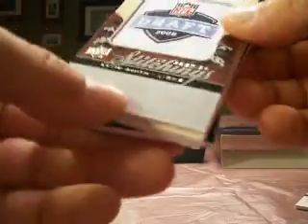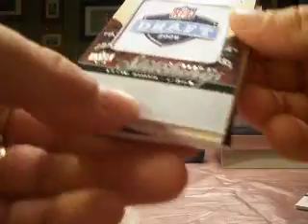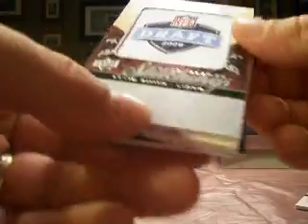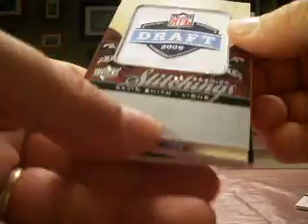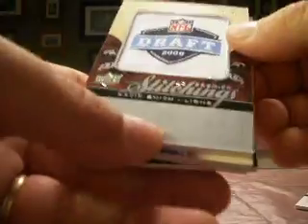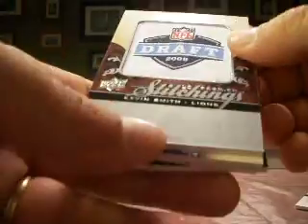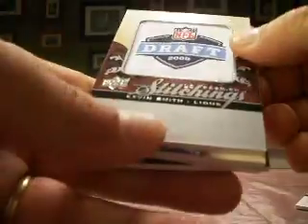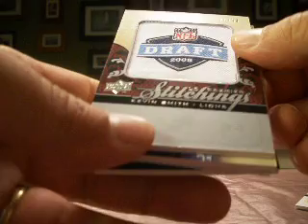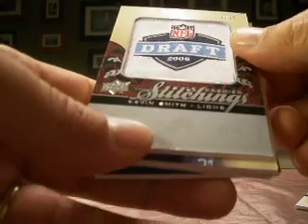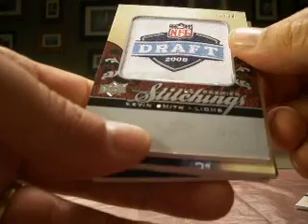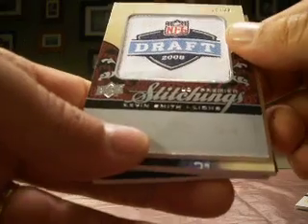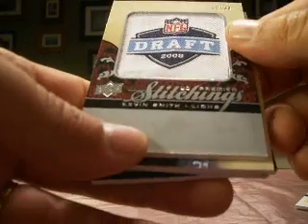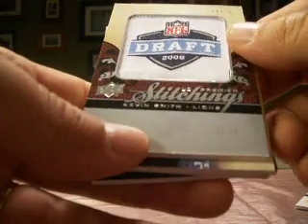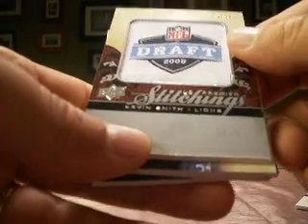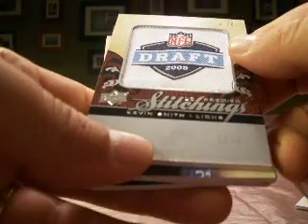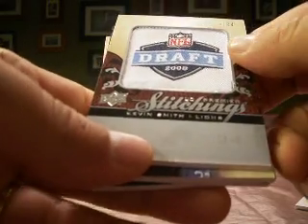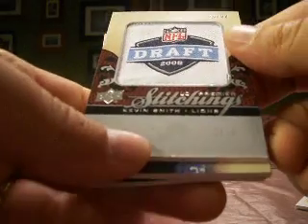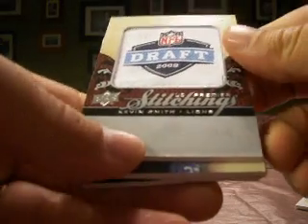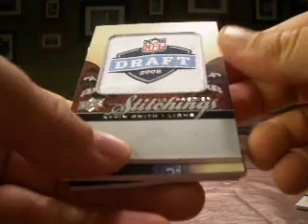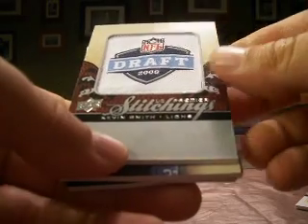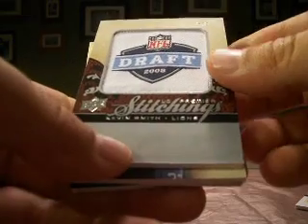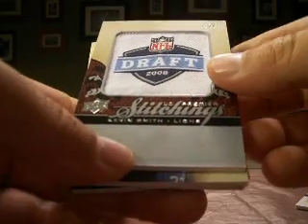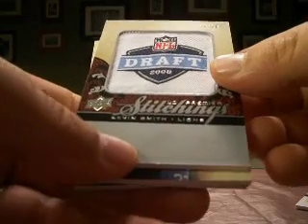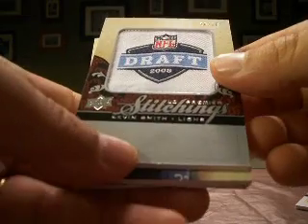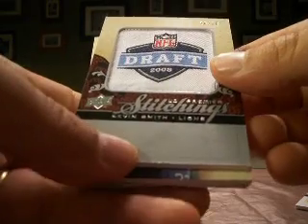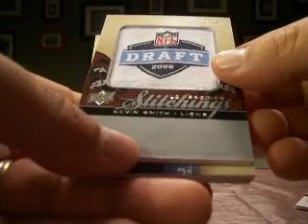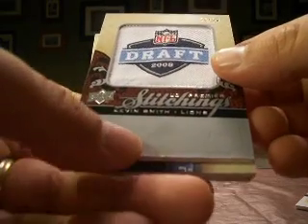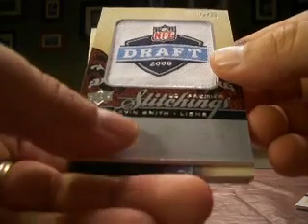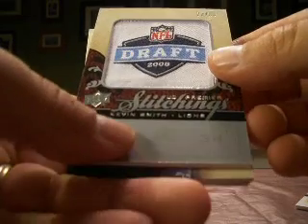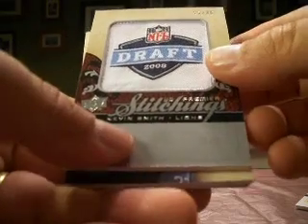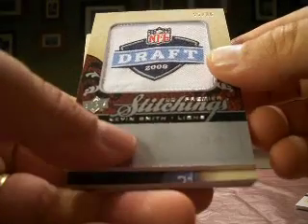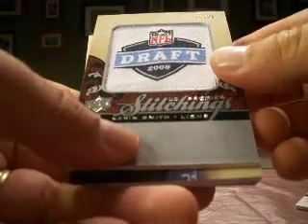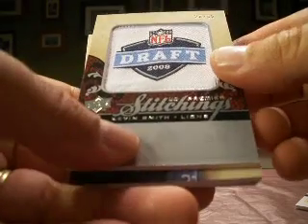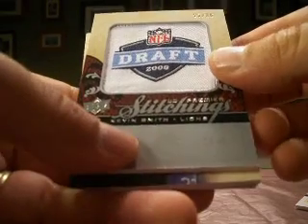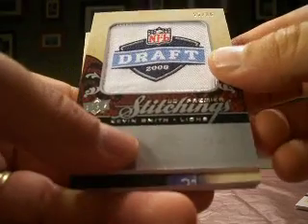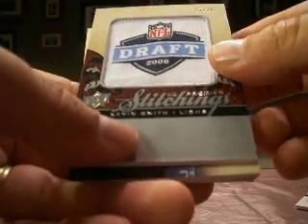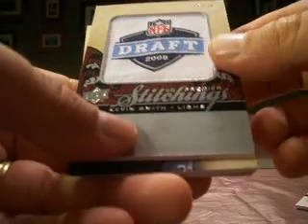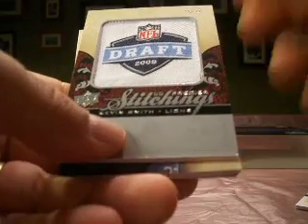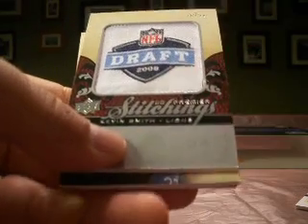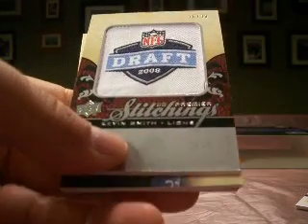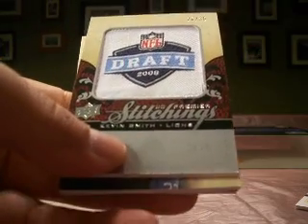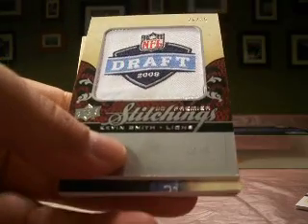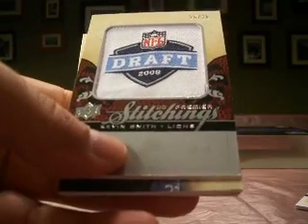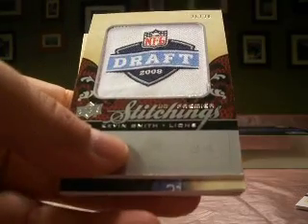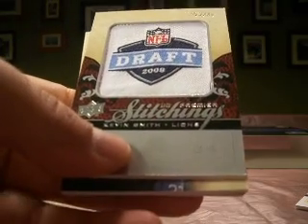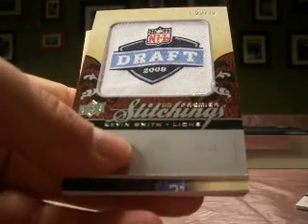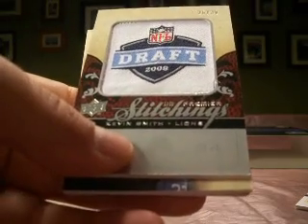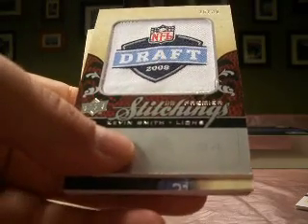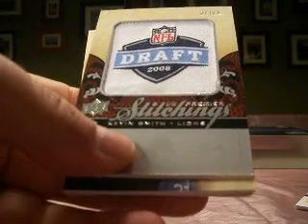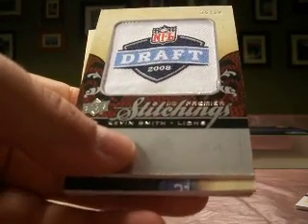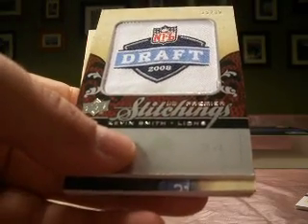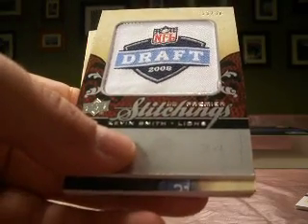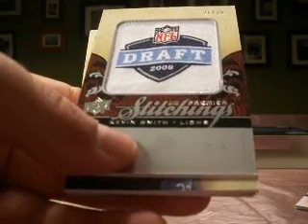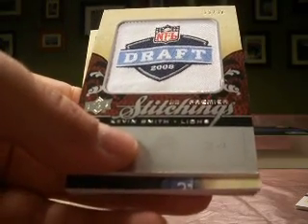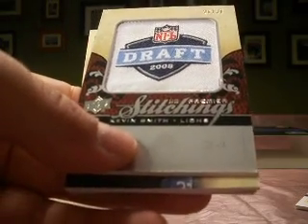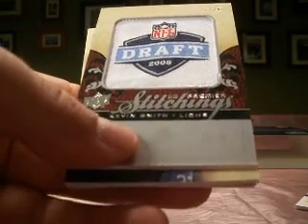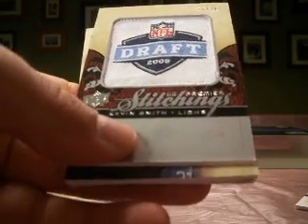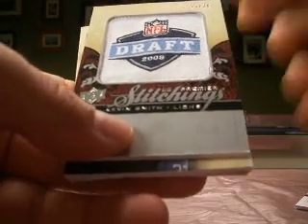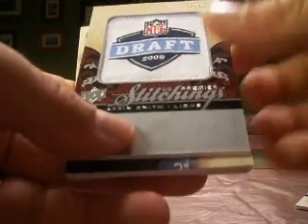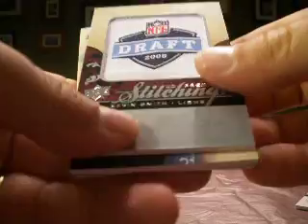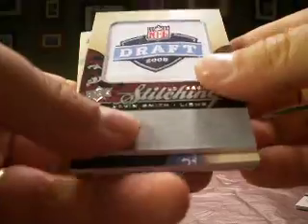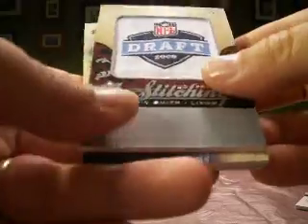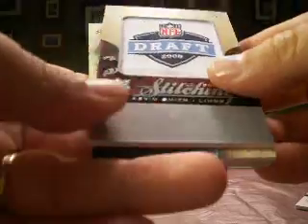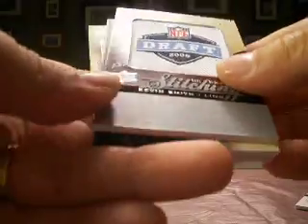Our stitchings is Kevin Smith with the Lions, and that's numbered 26 out of 30.